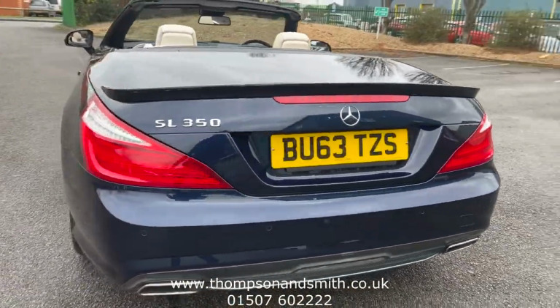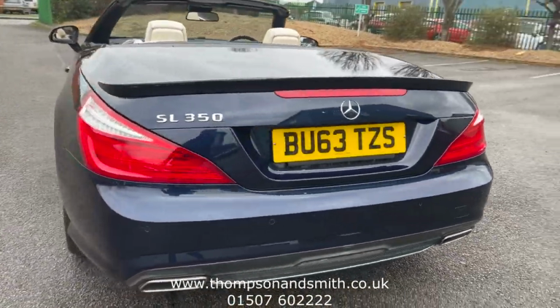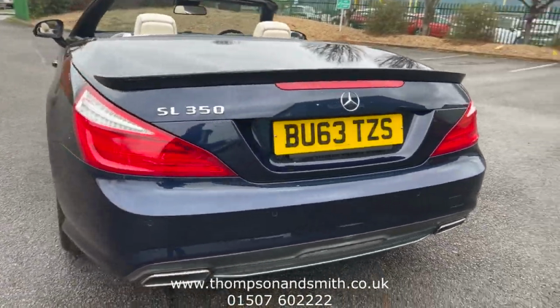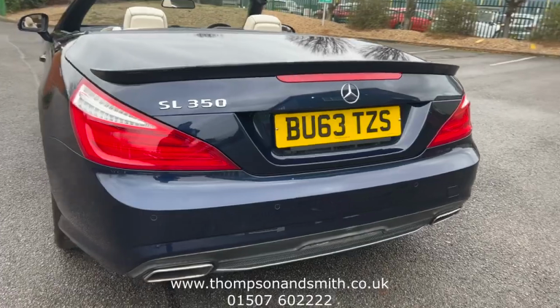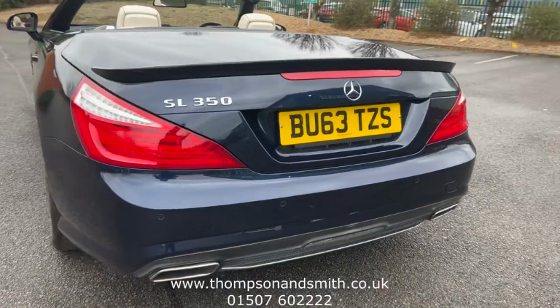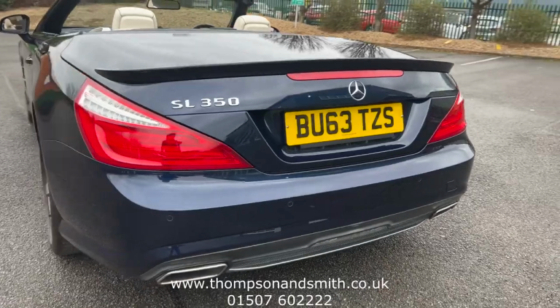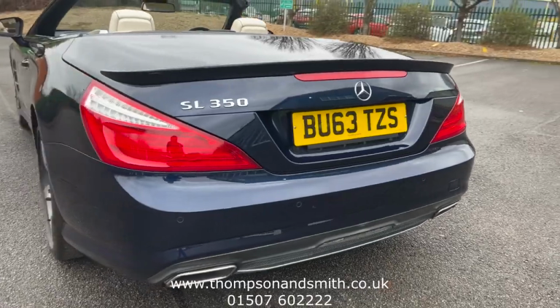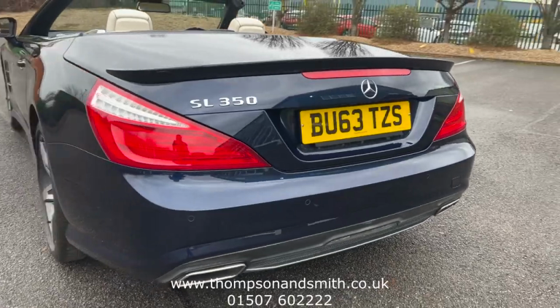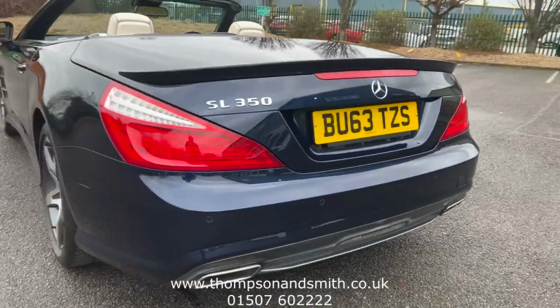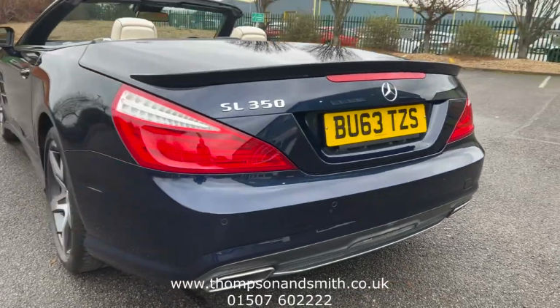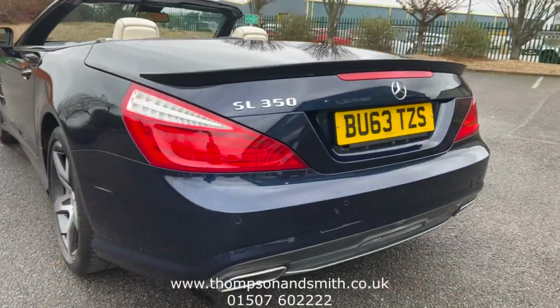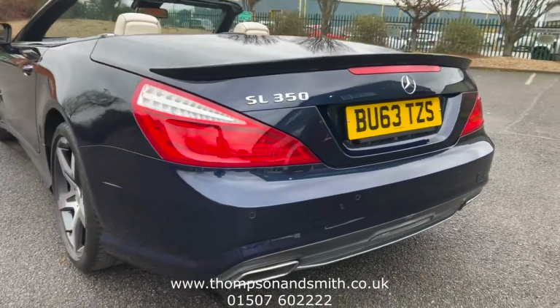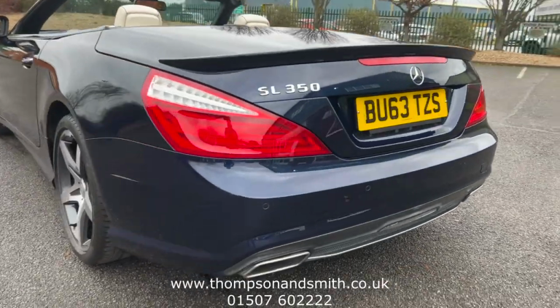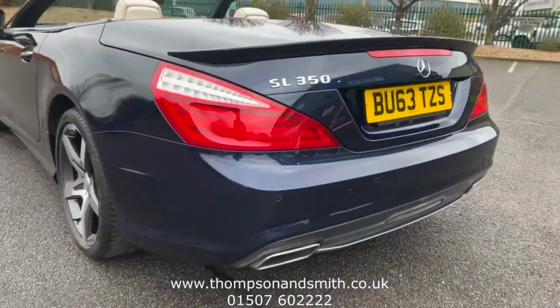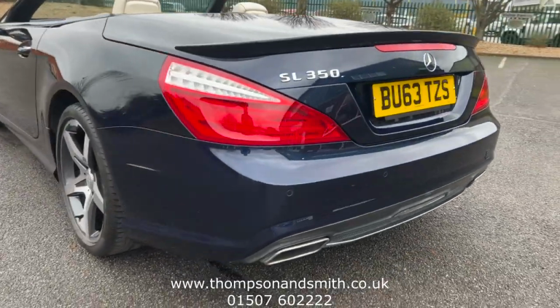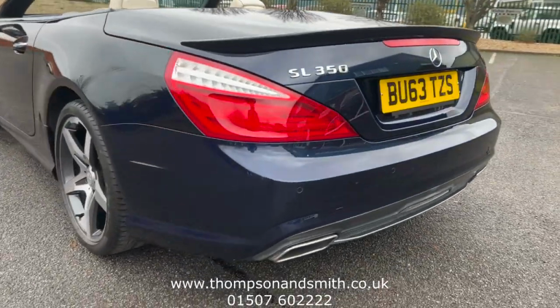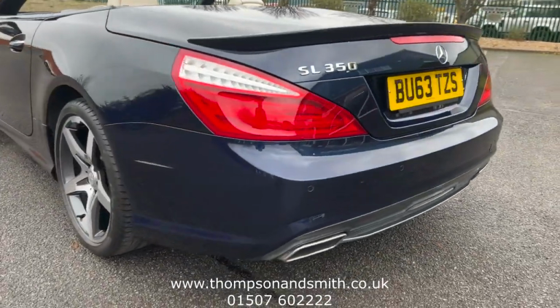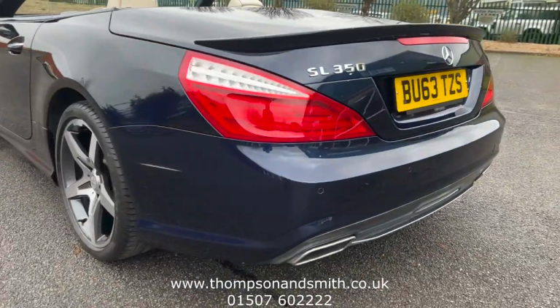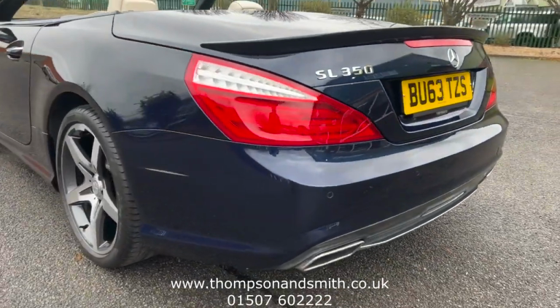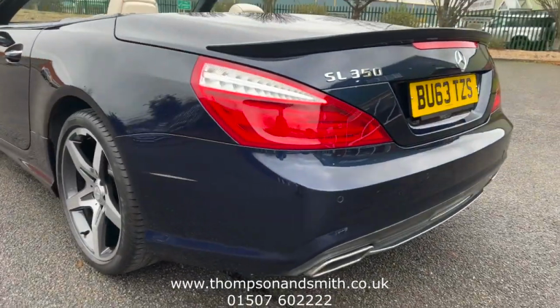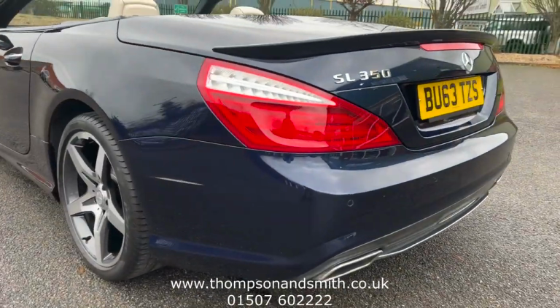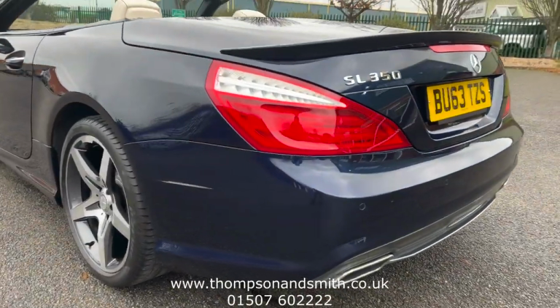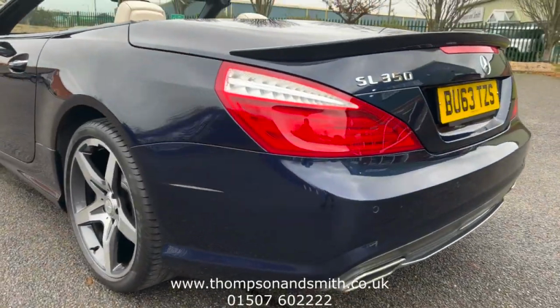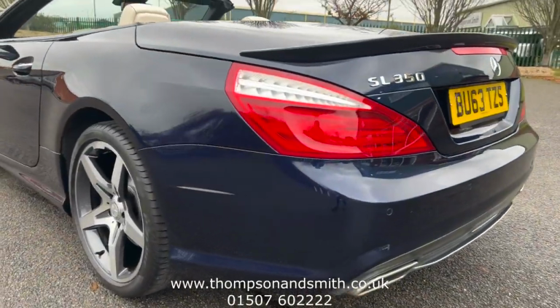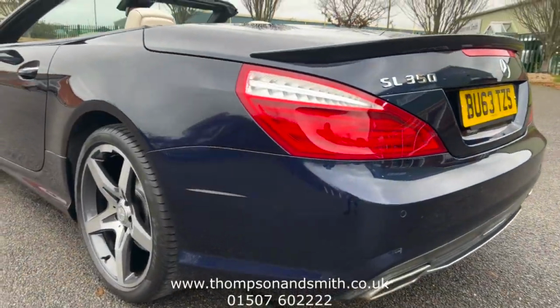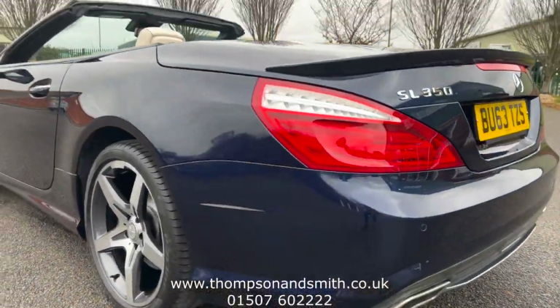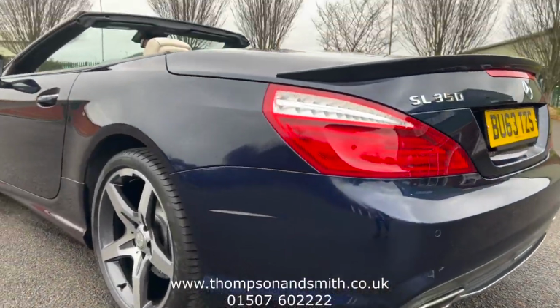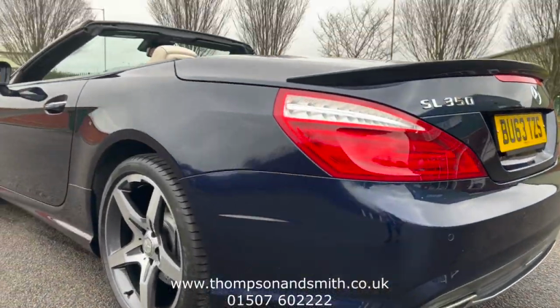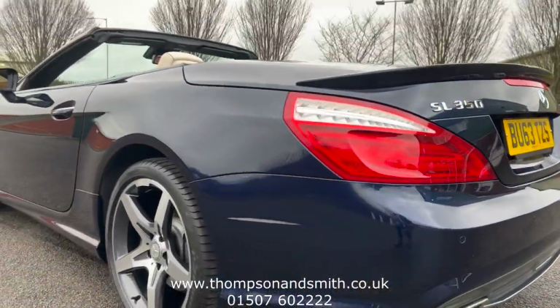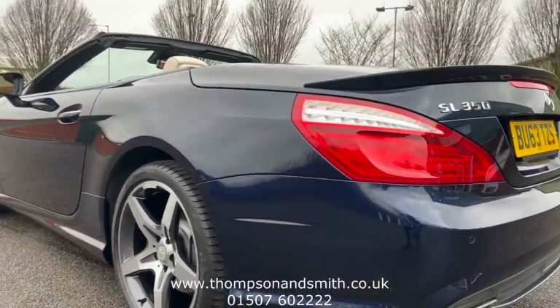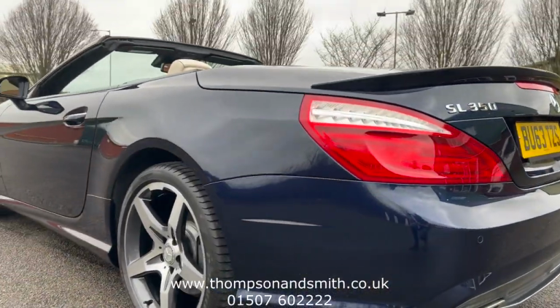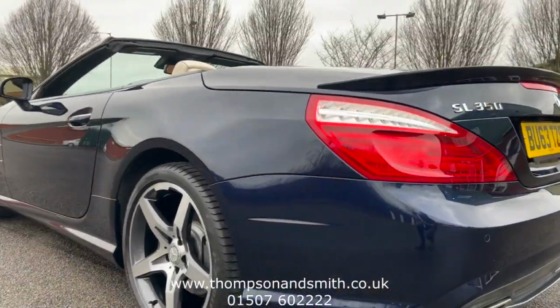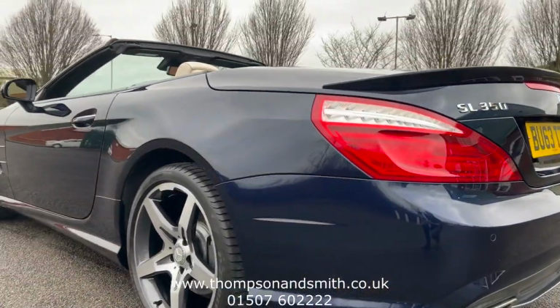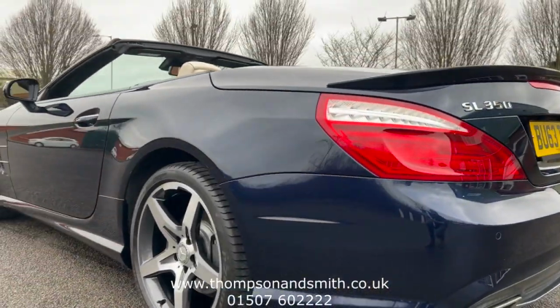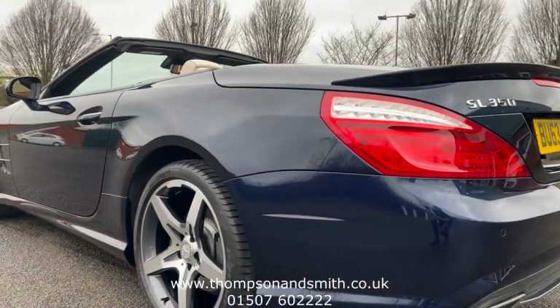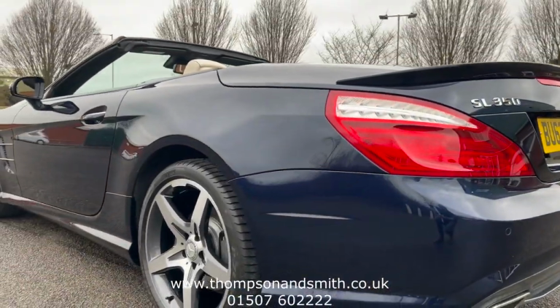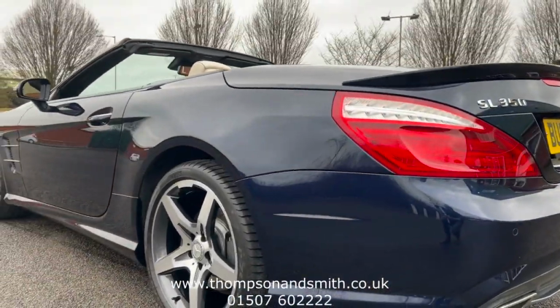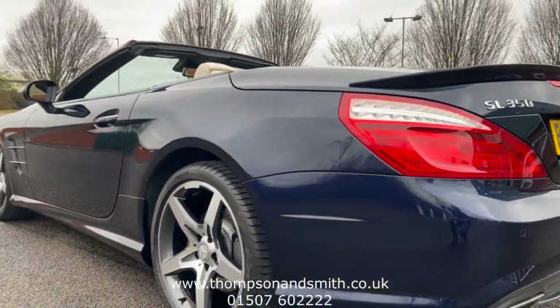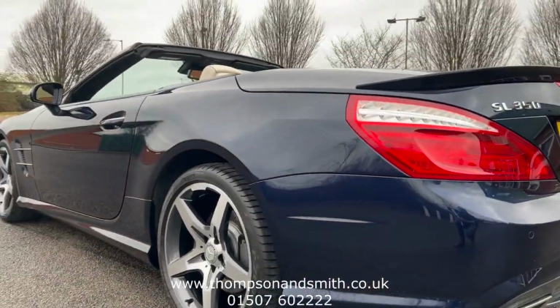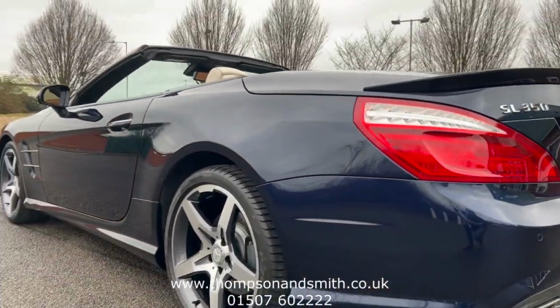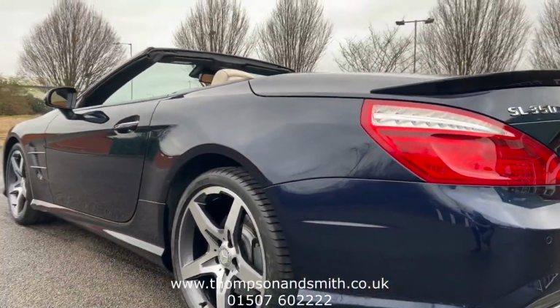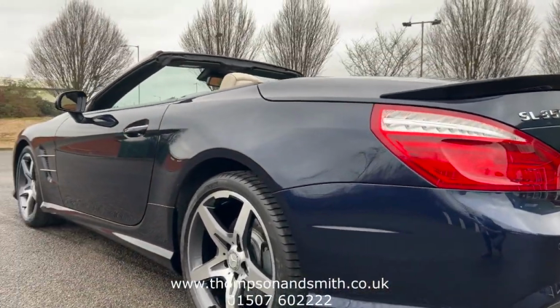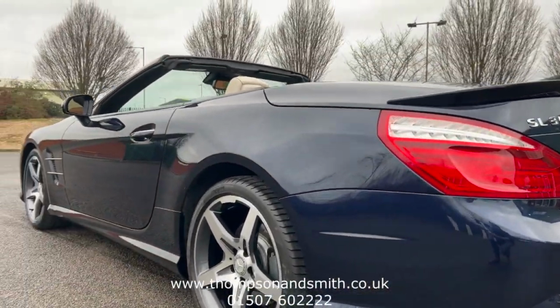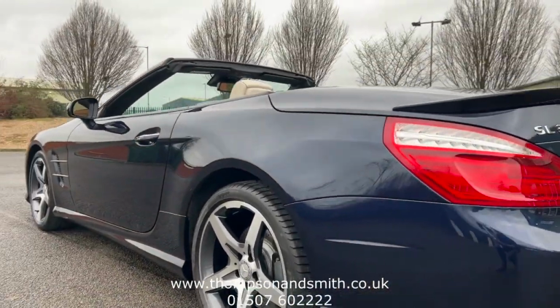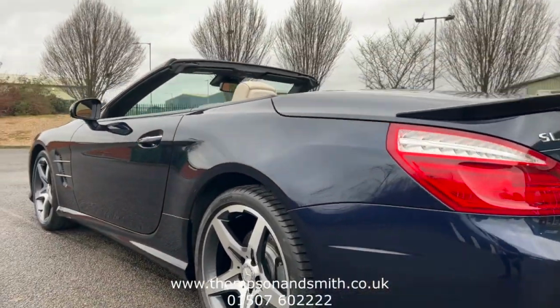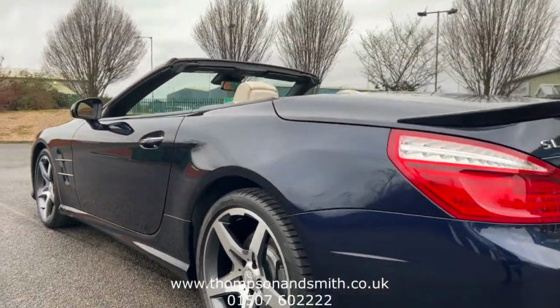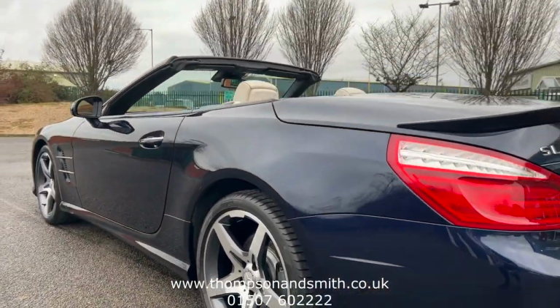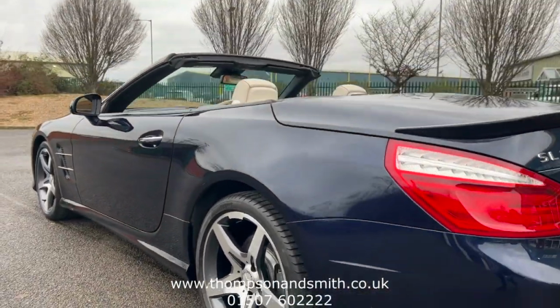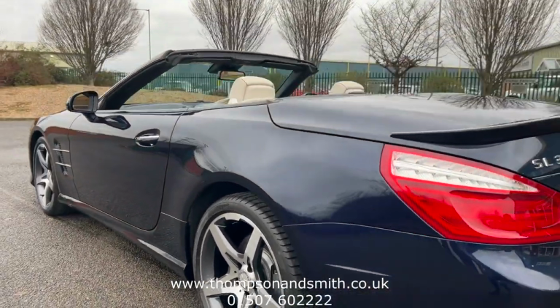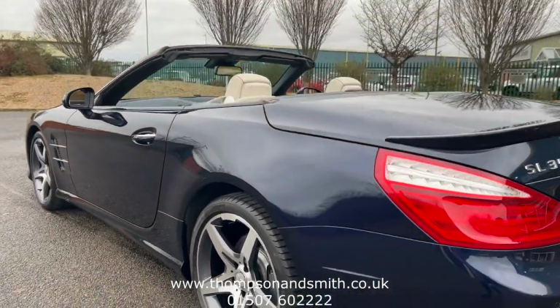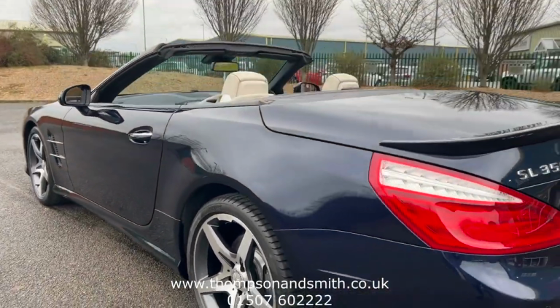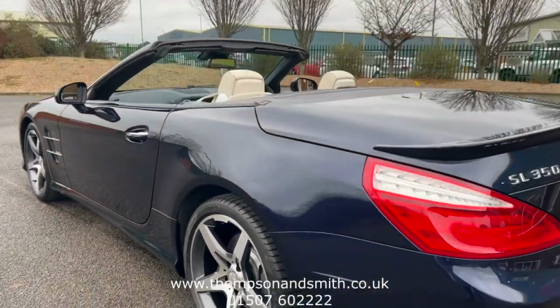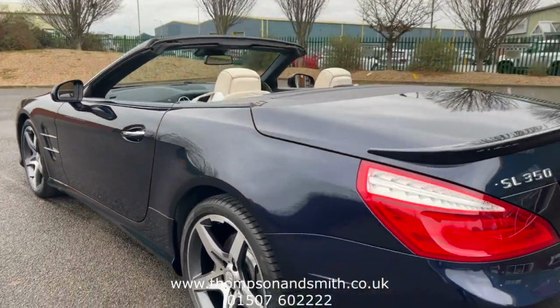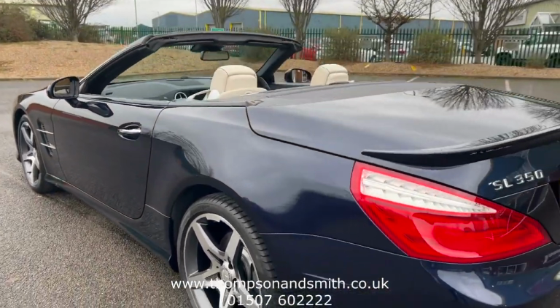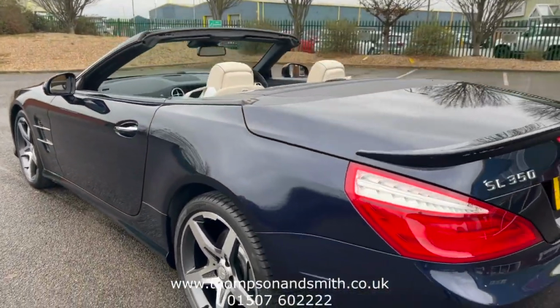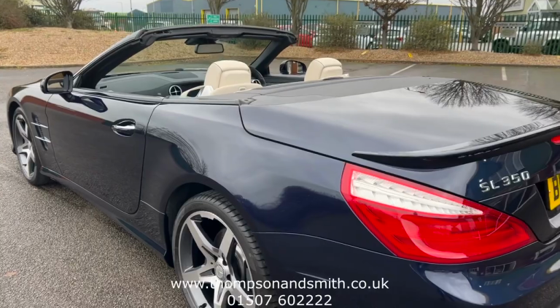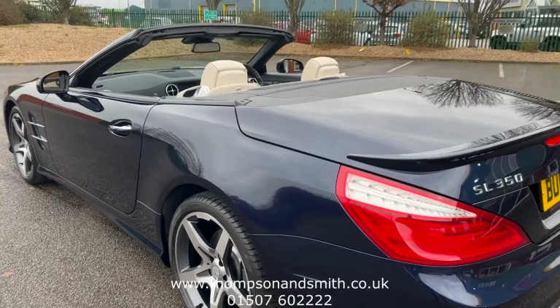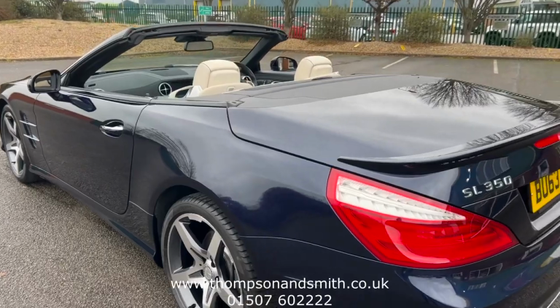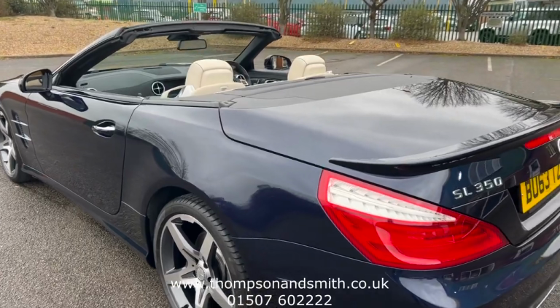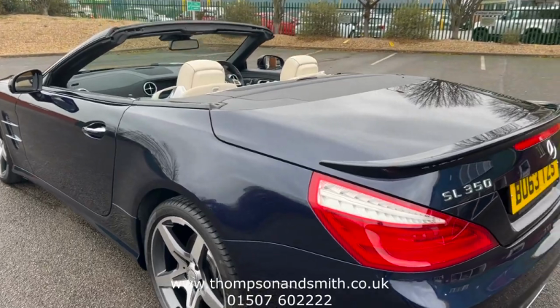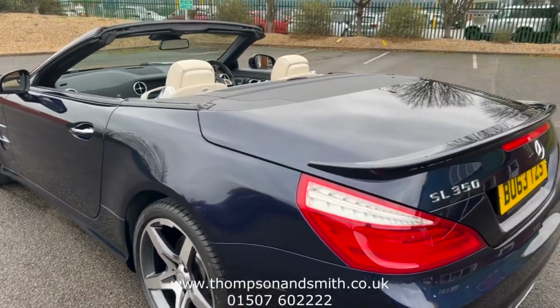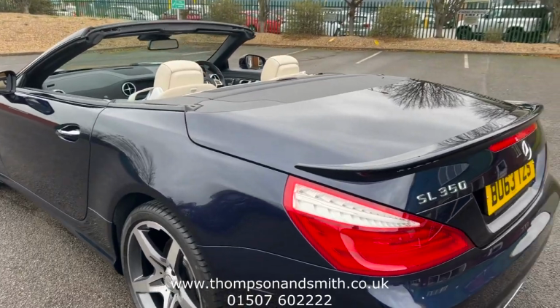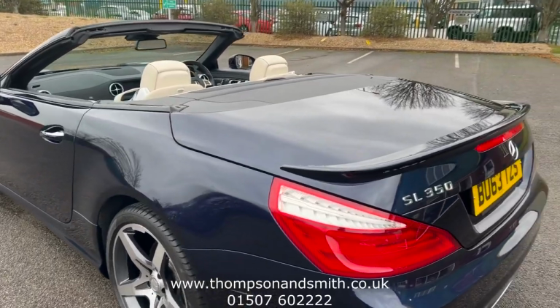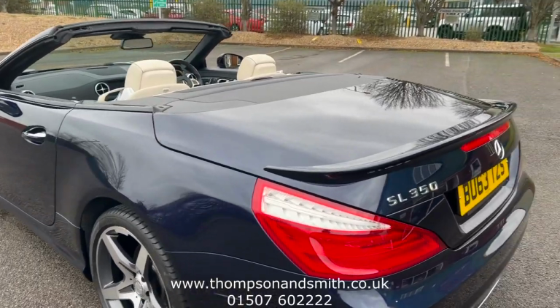Front and rear park sensors. The condition is lovely all around, inside and out.